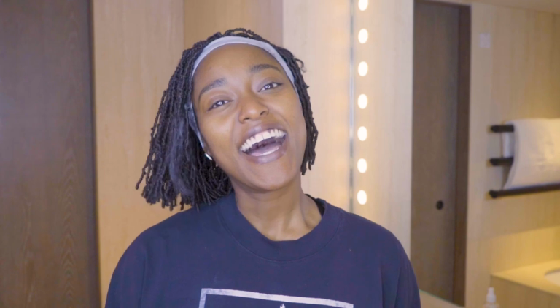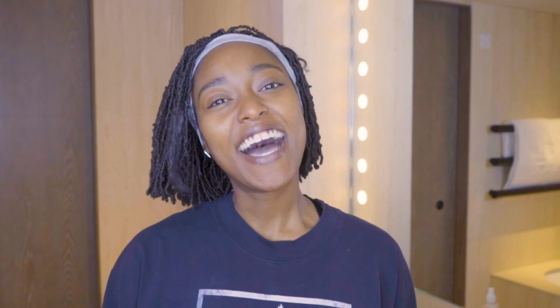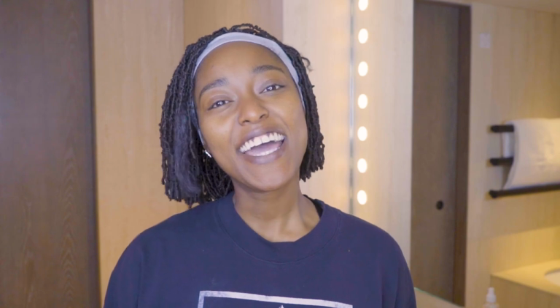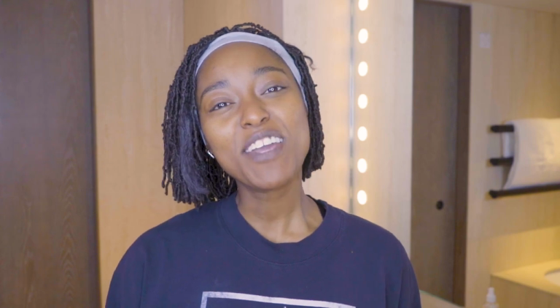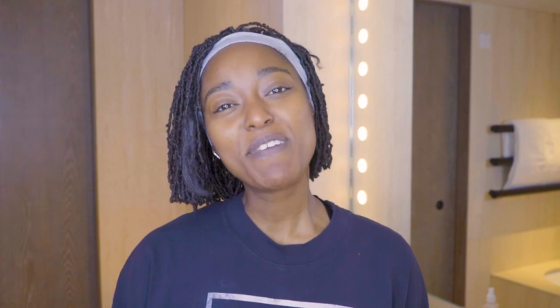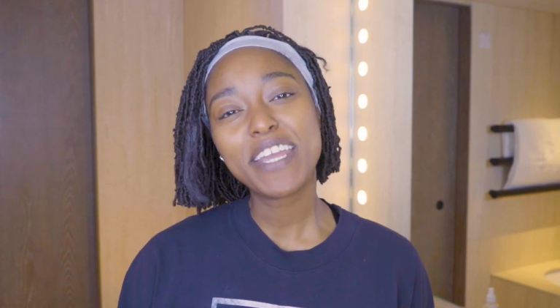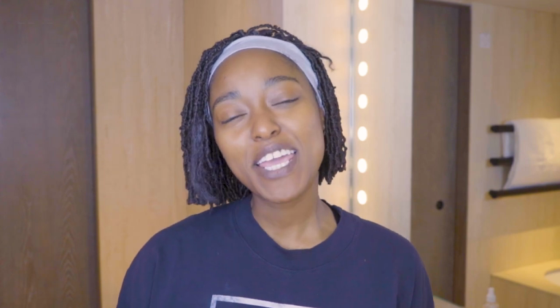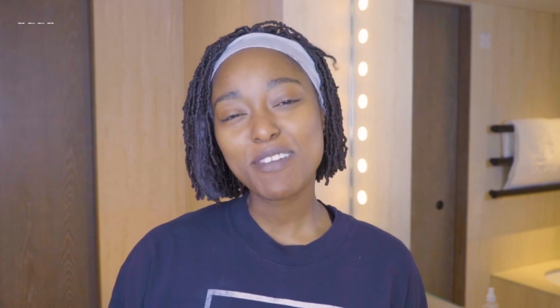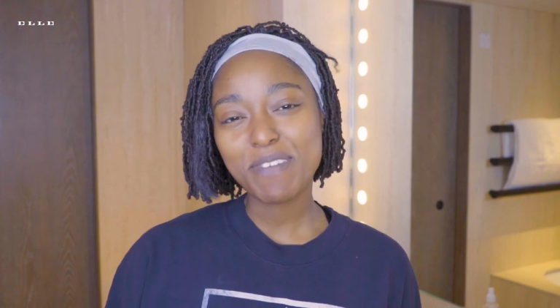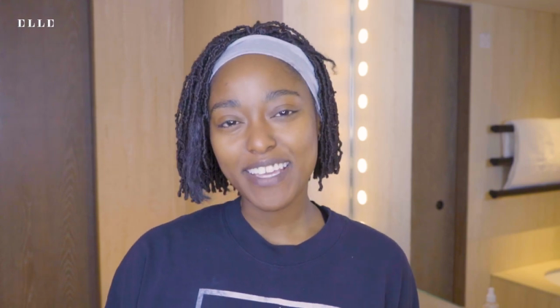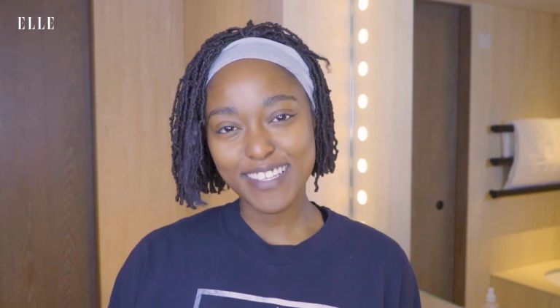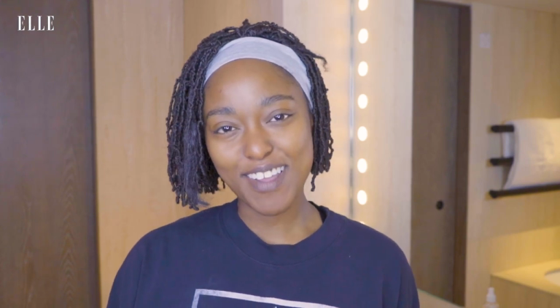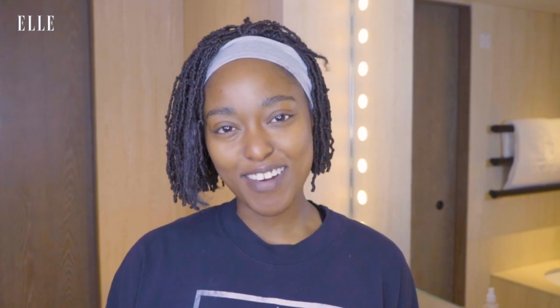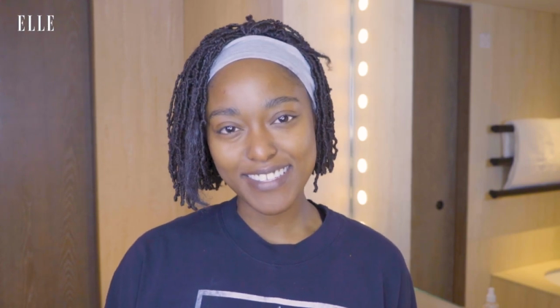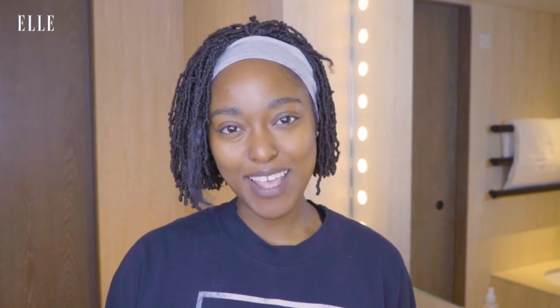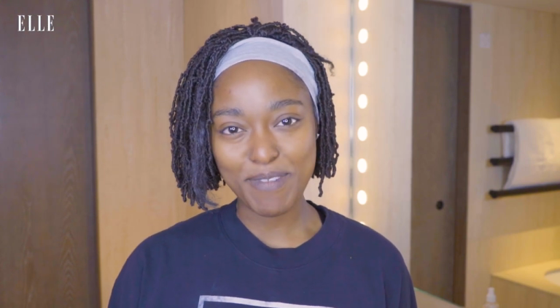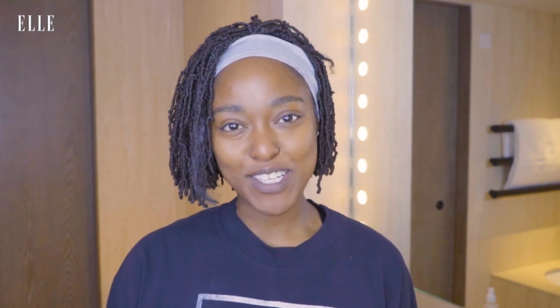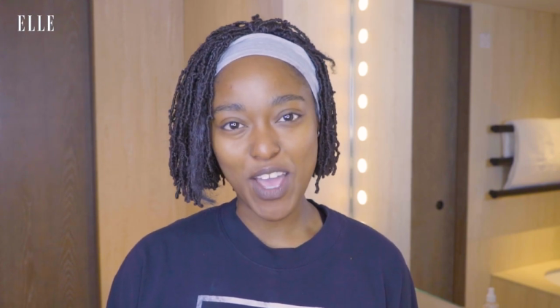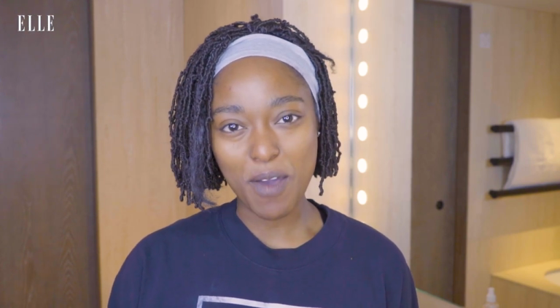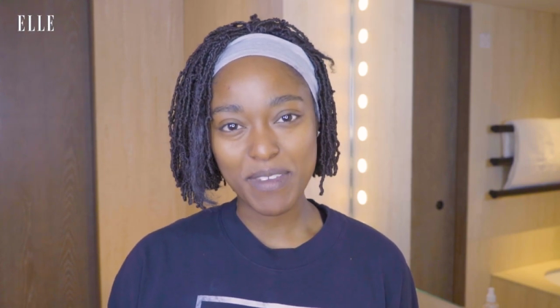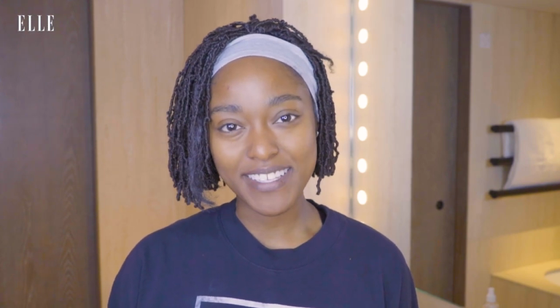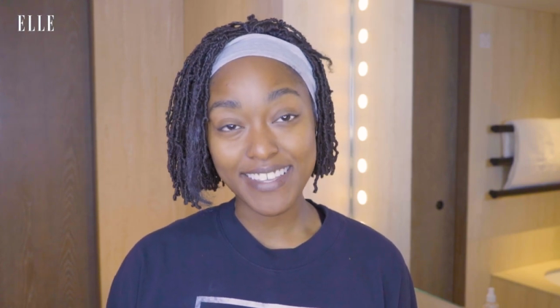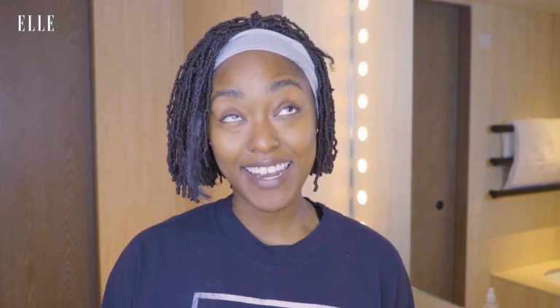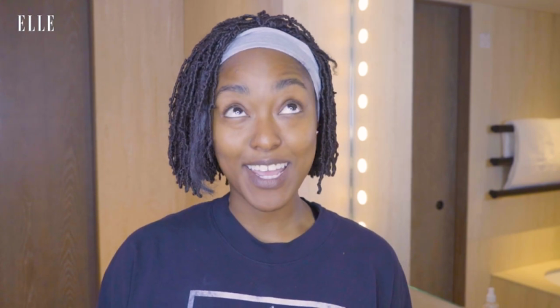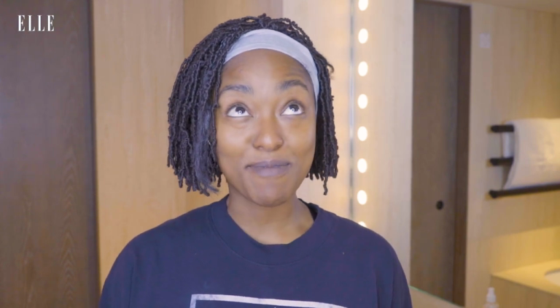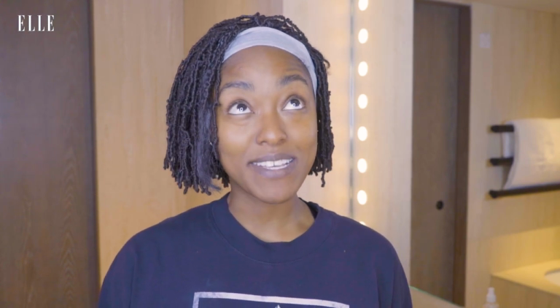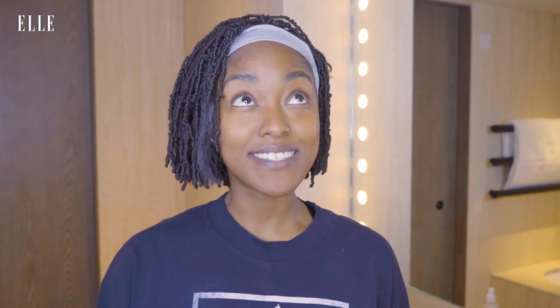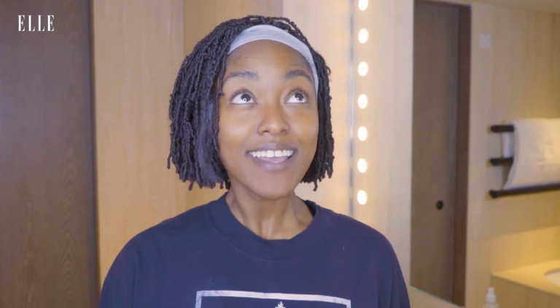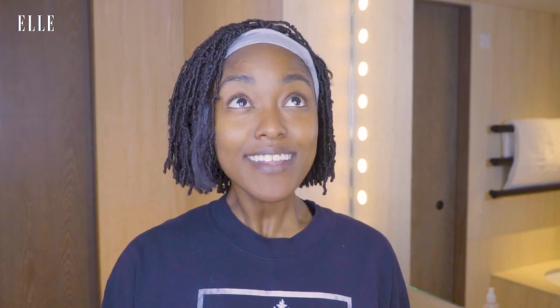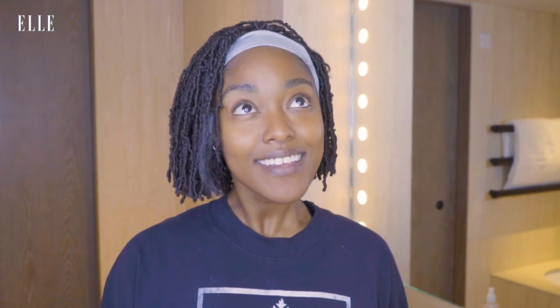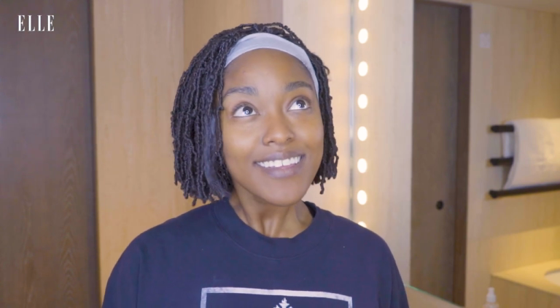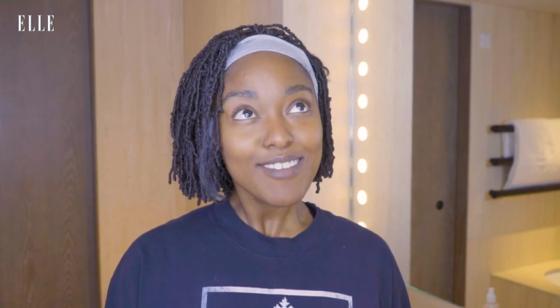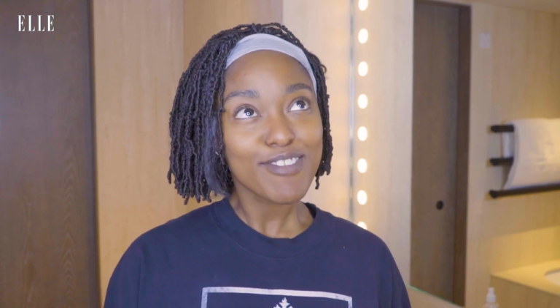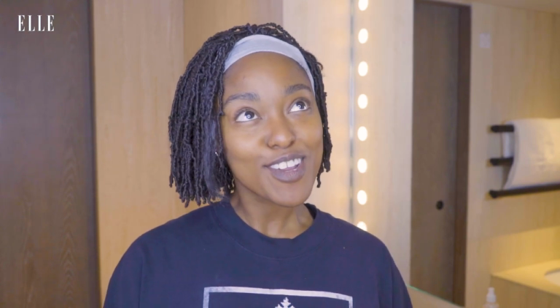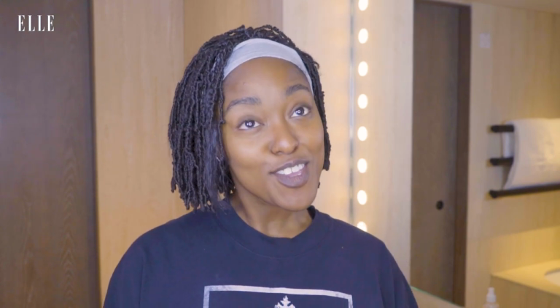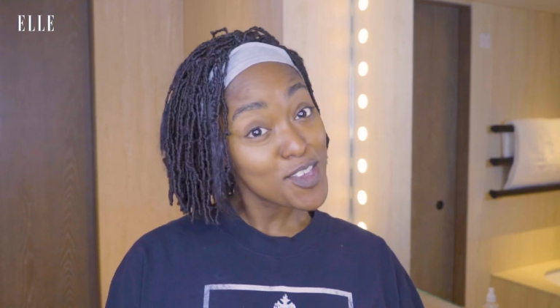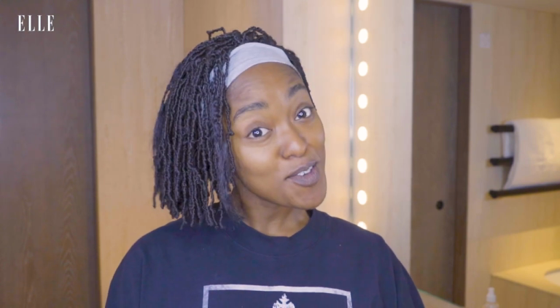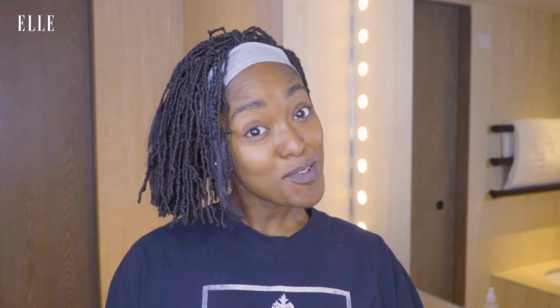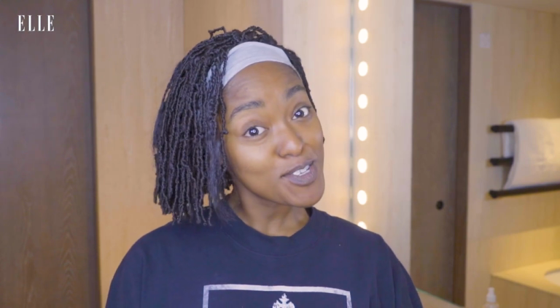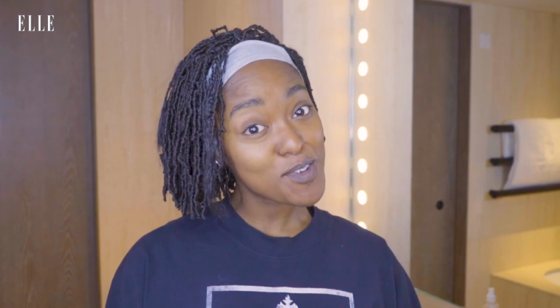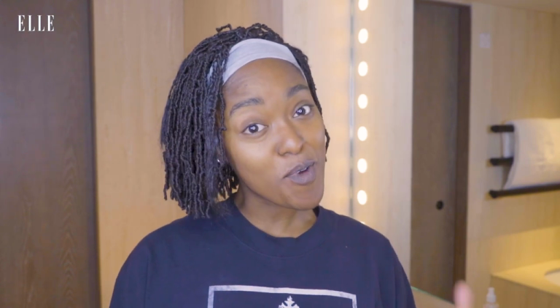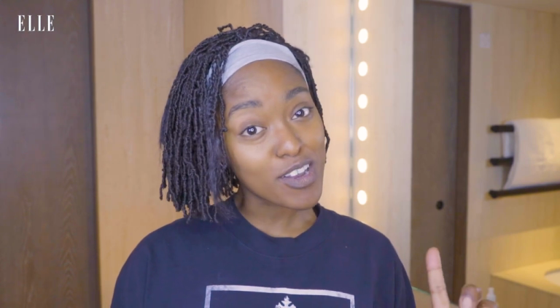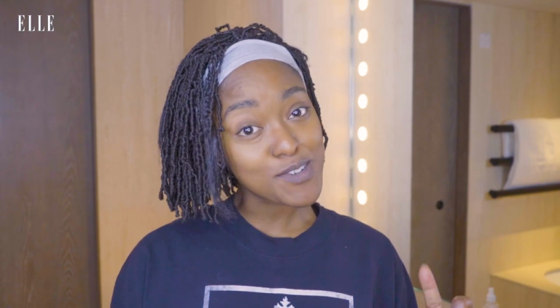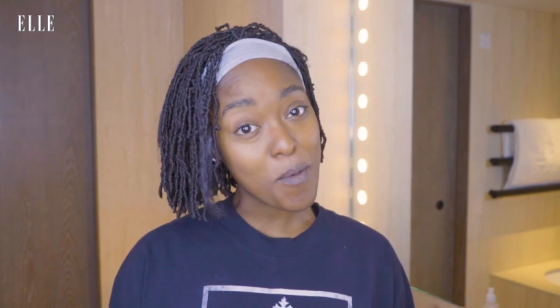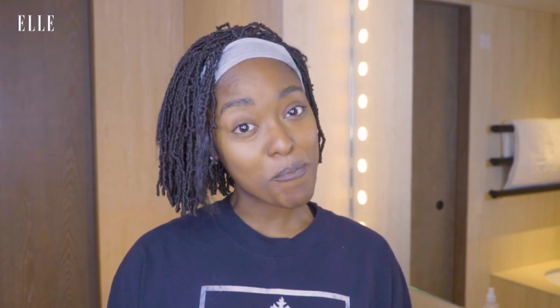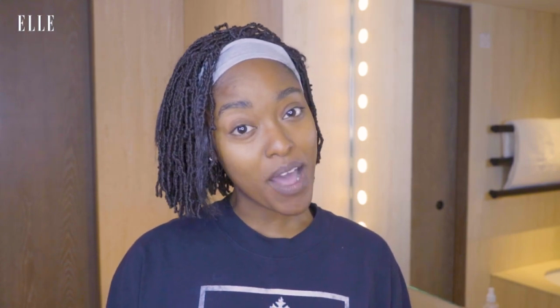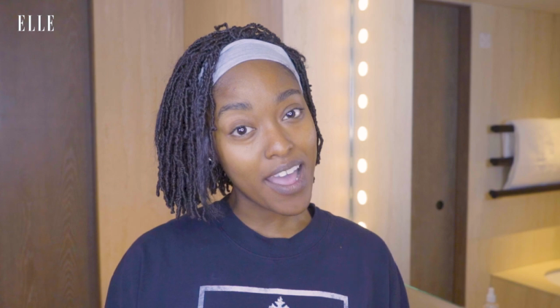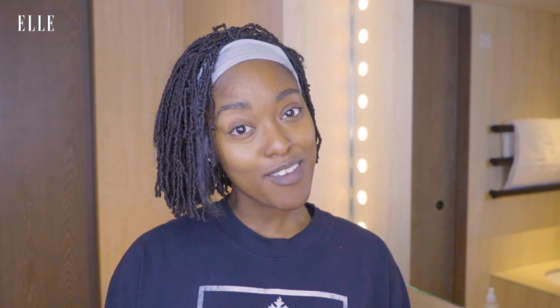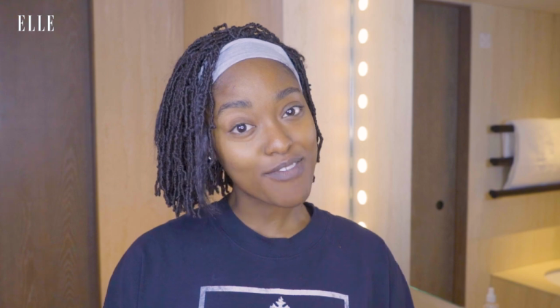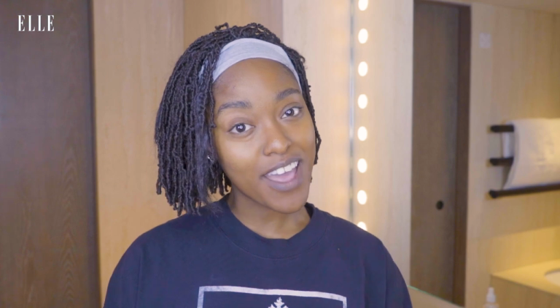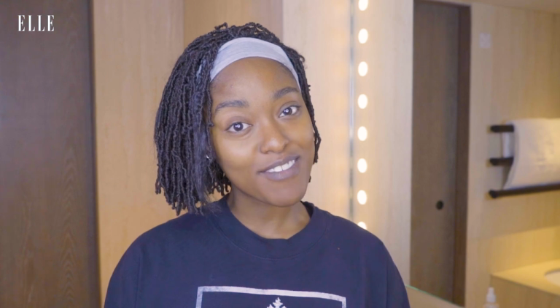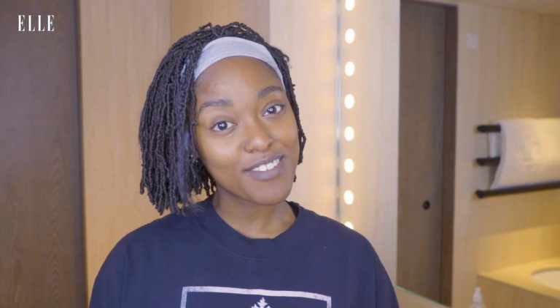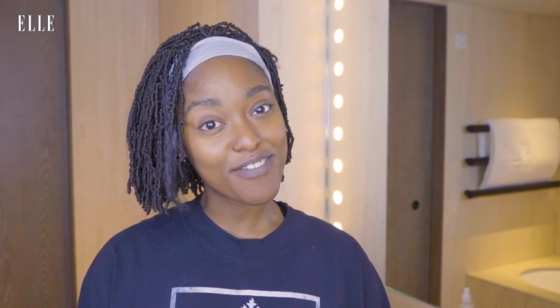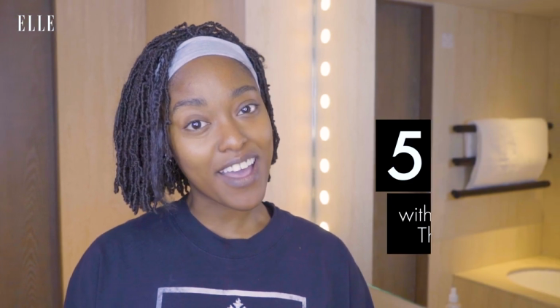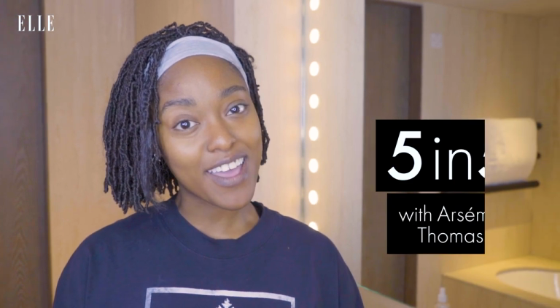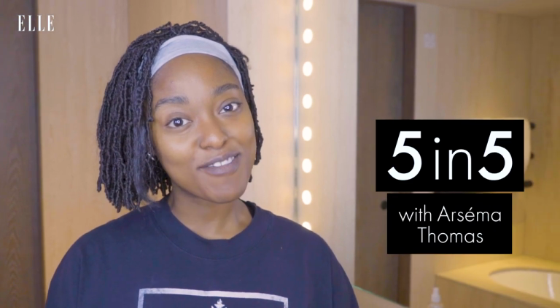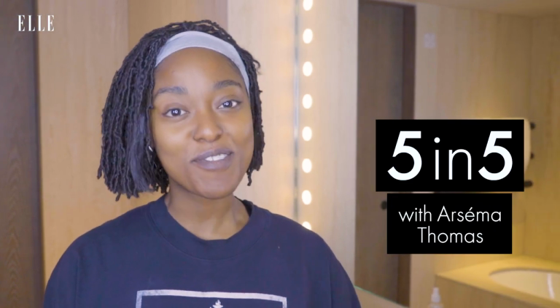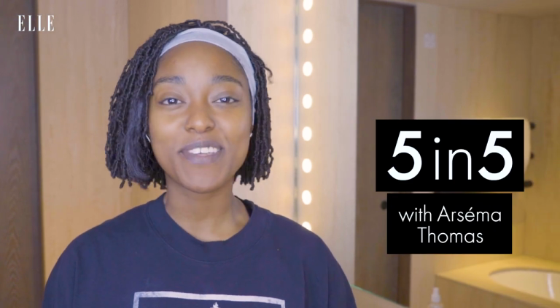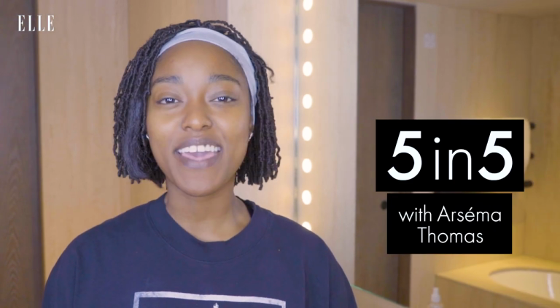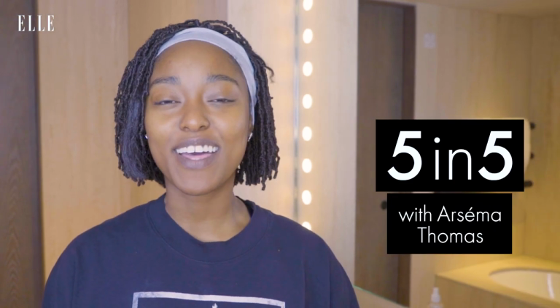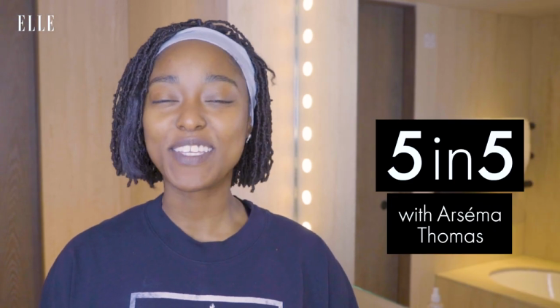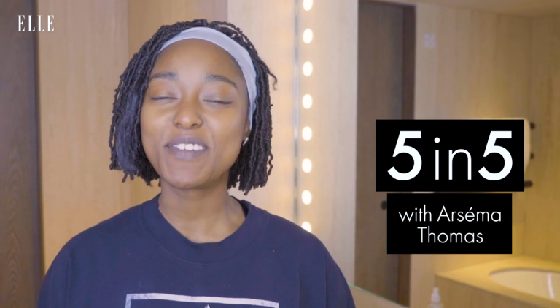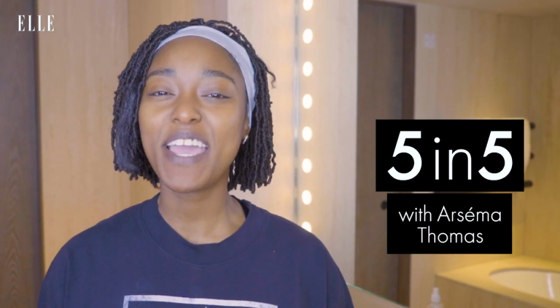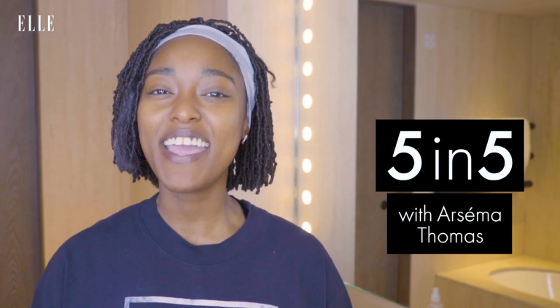Hi, my name is Arsema Thomas, and I am excited for you to watch my 5 in 5 with LUK.